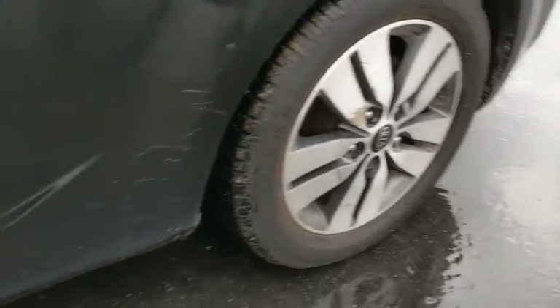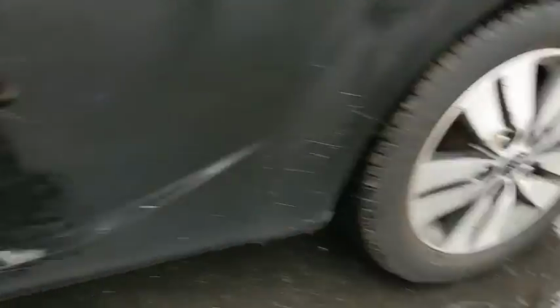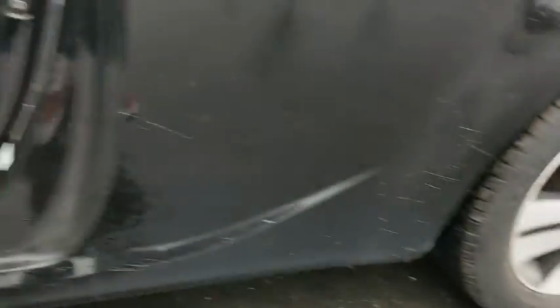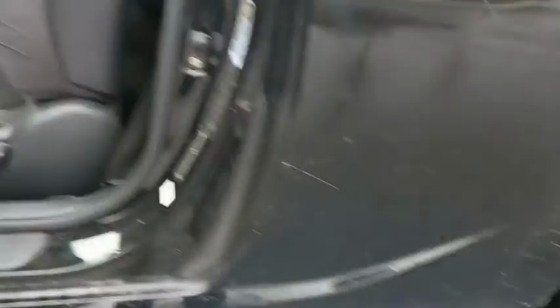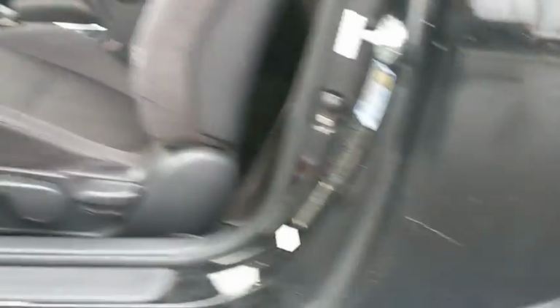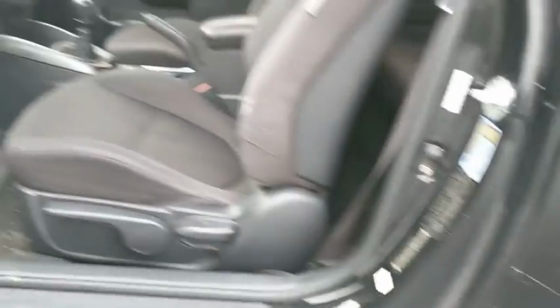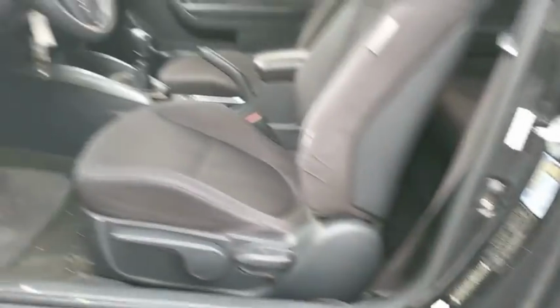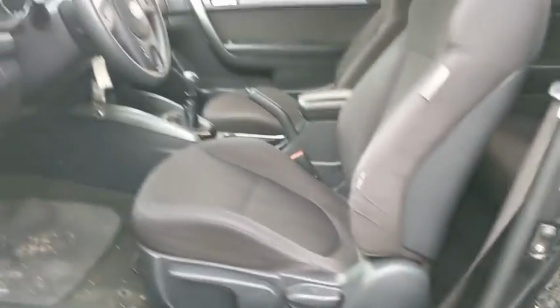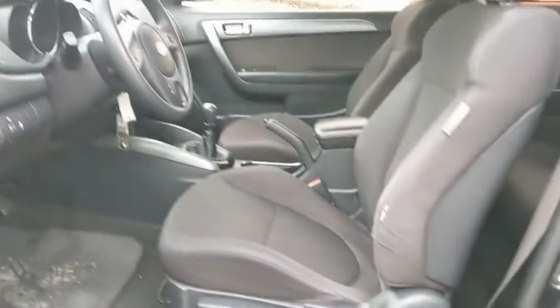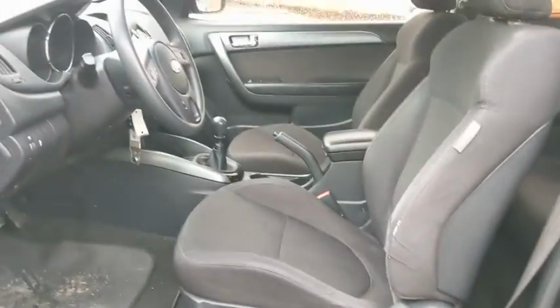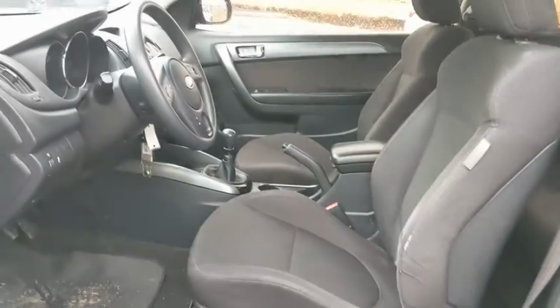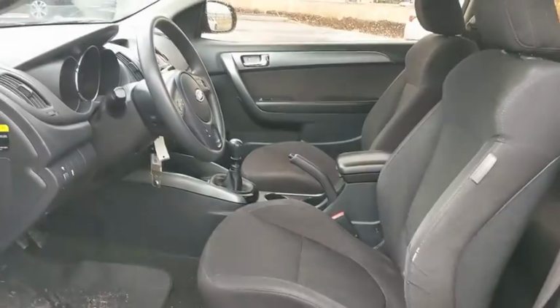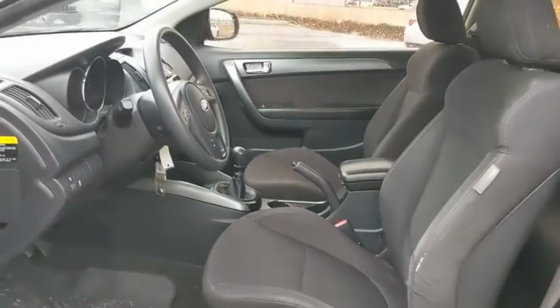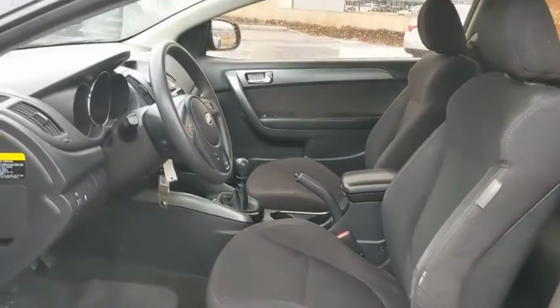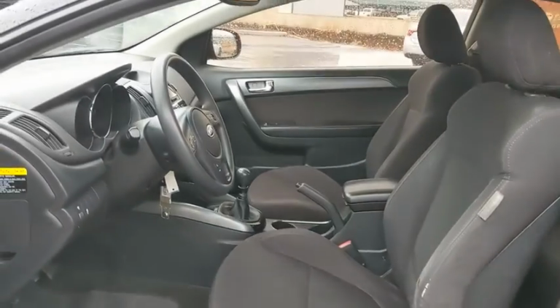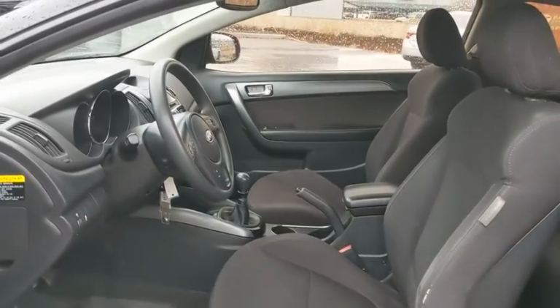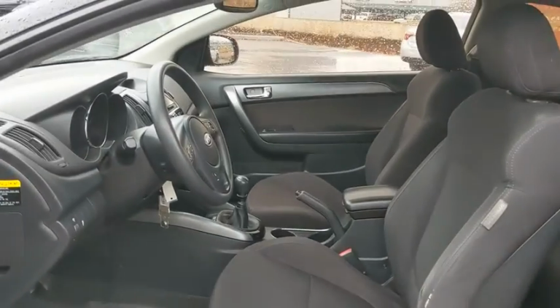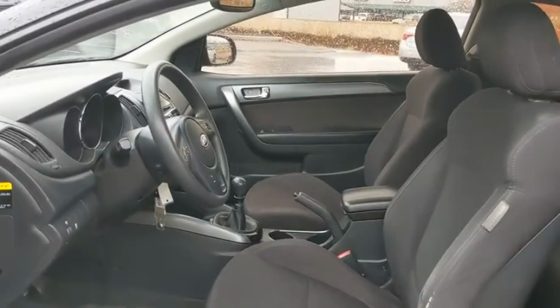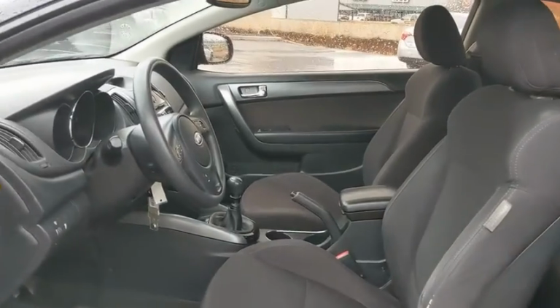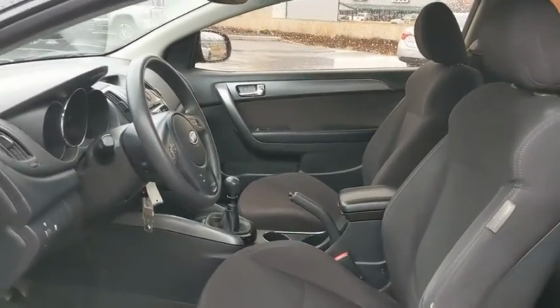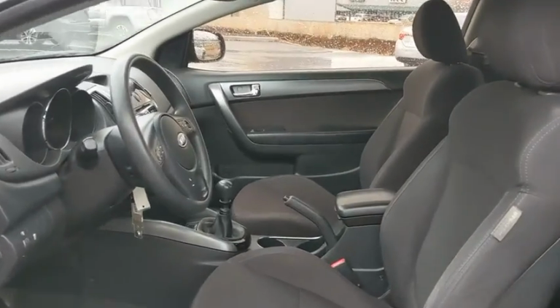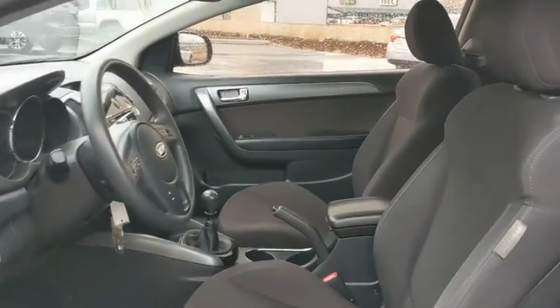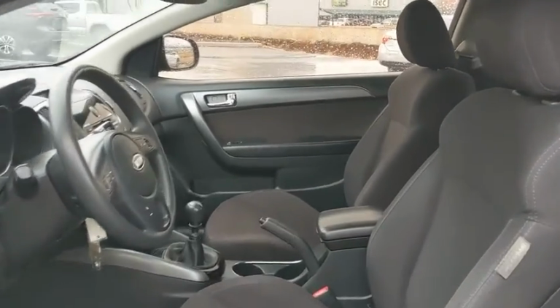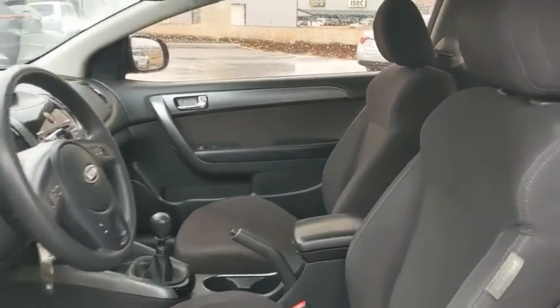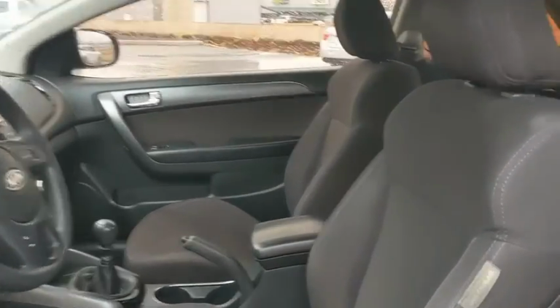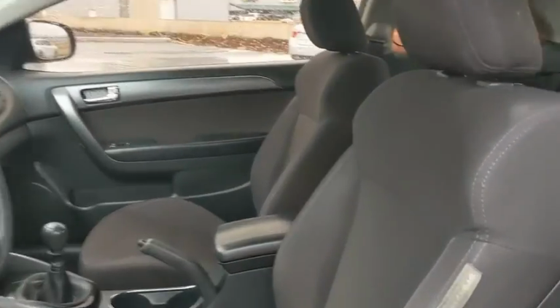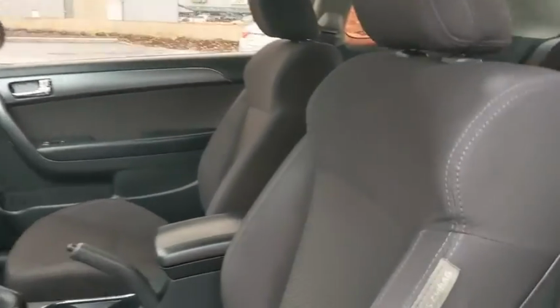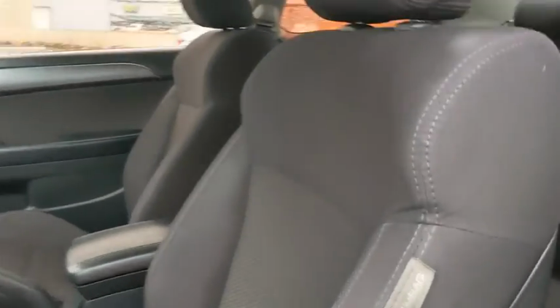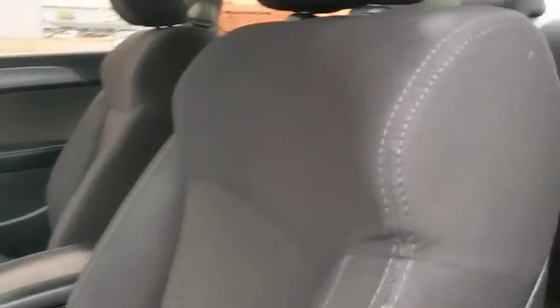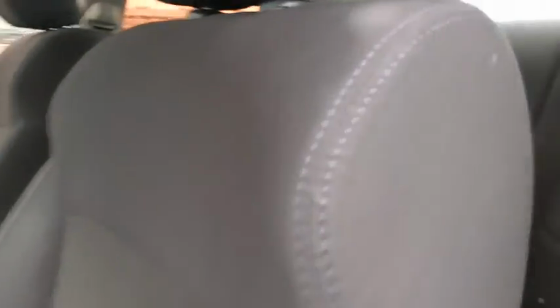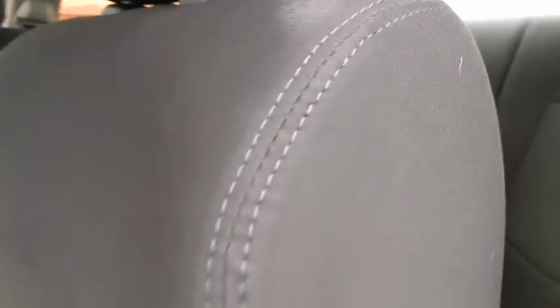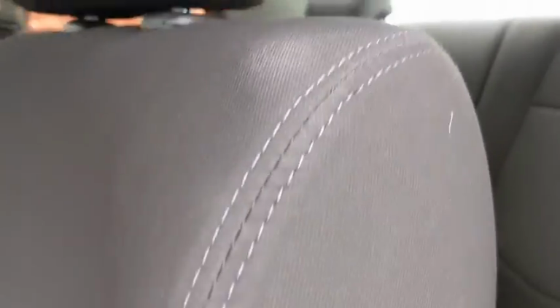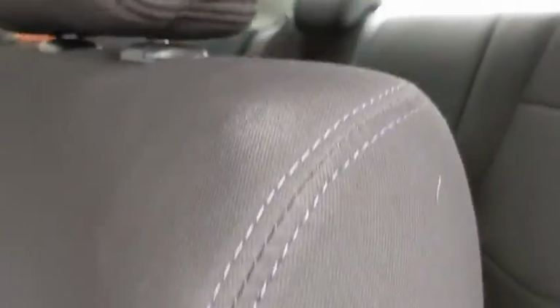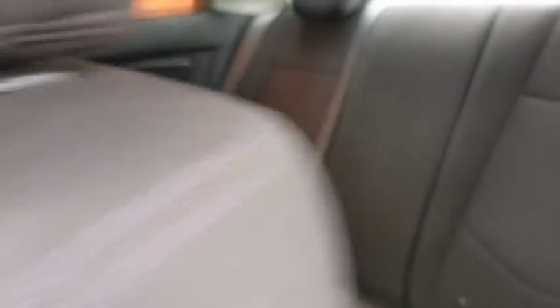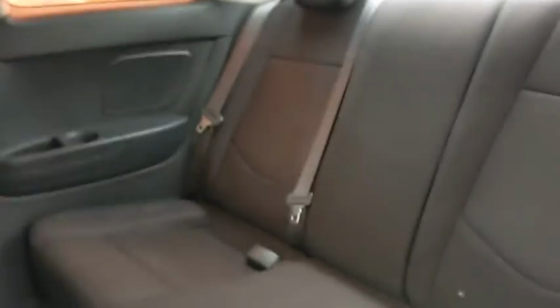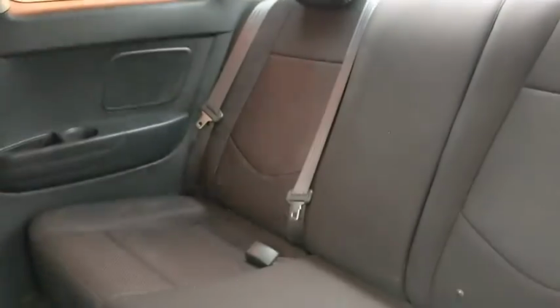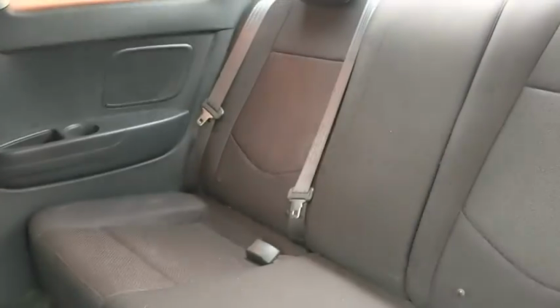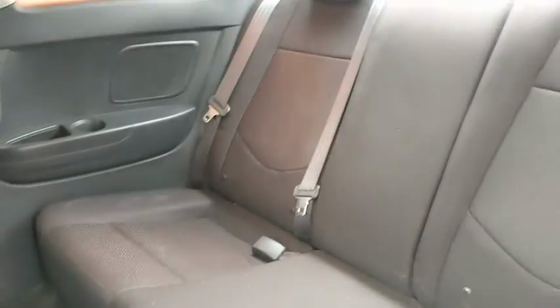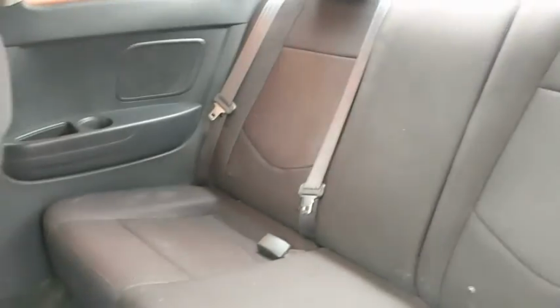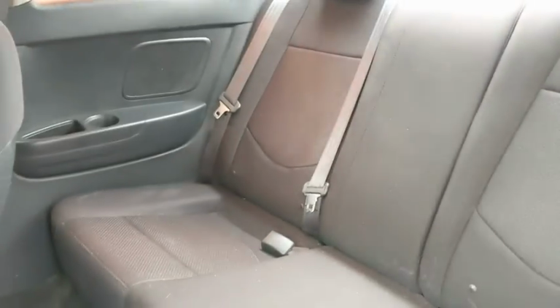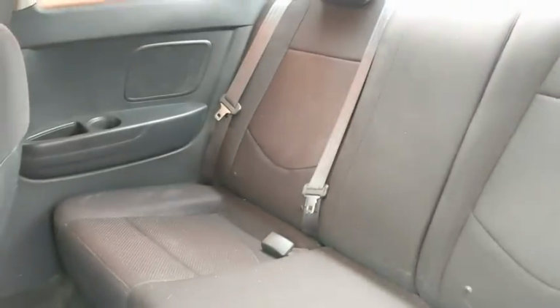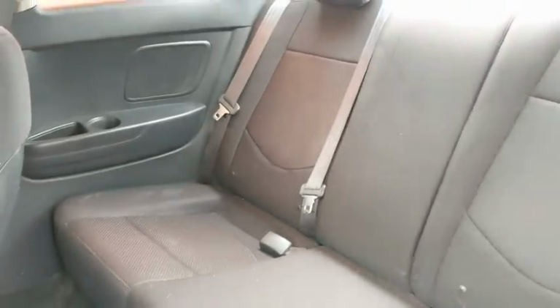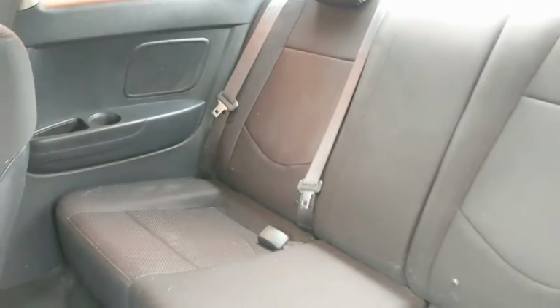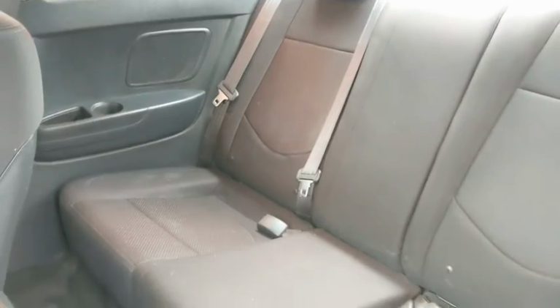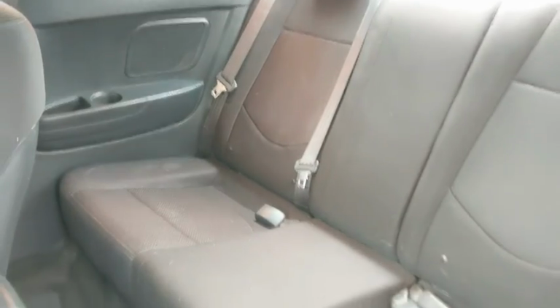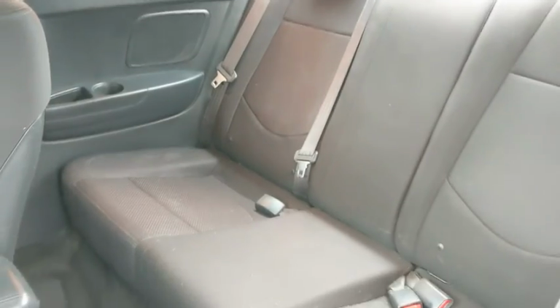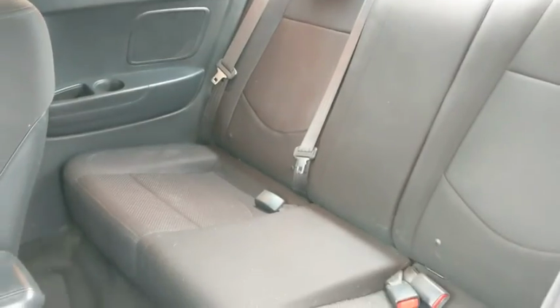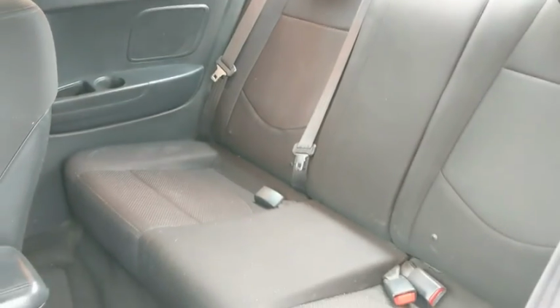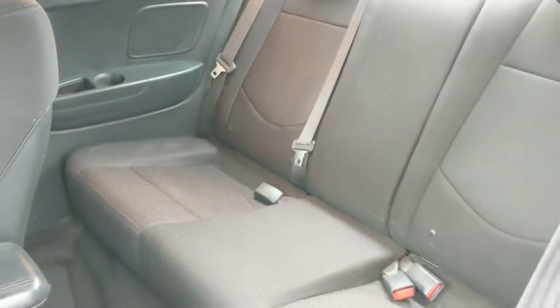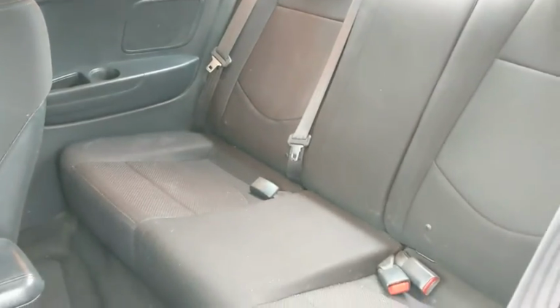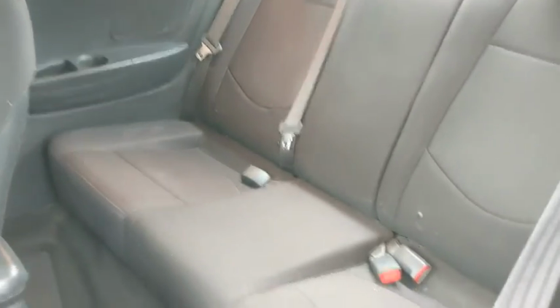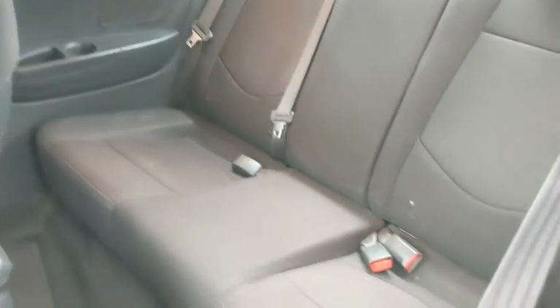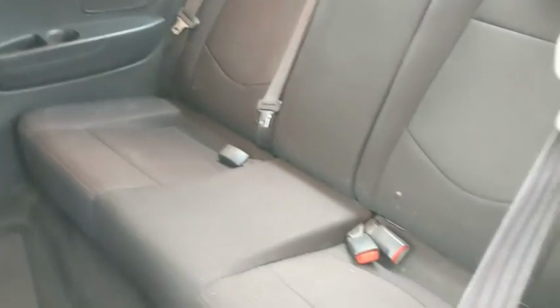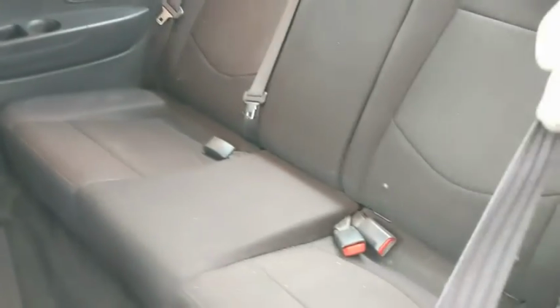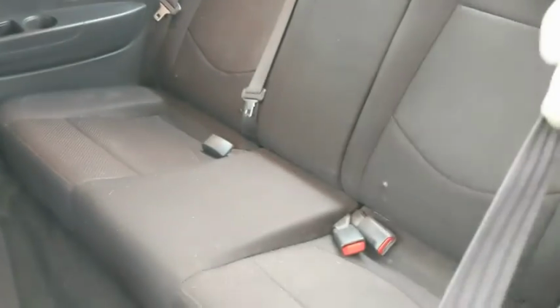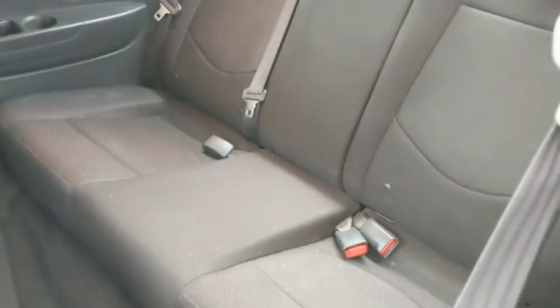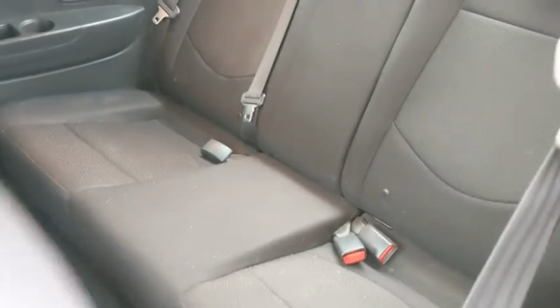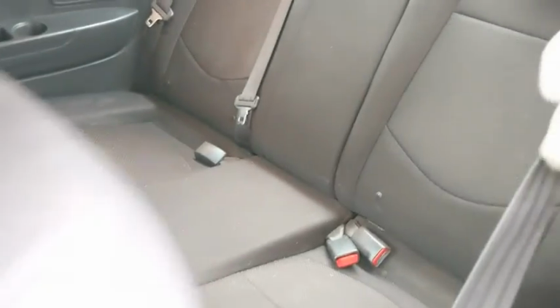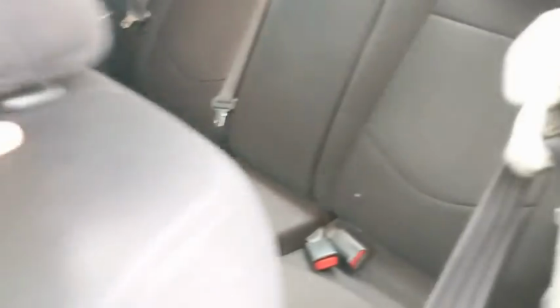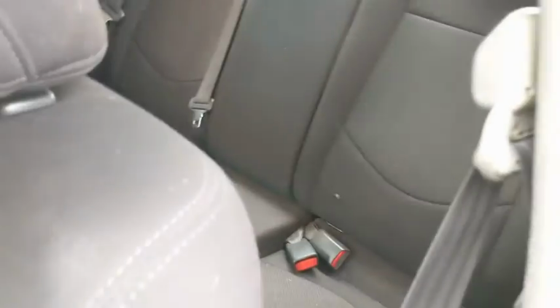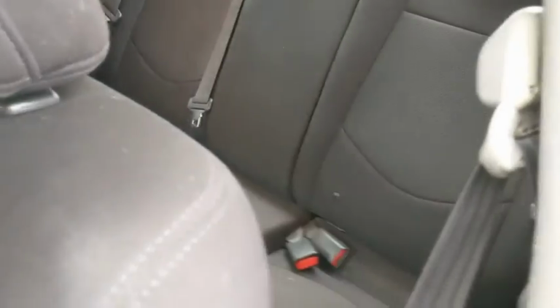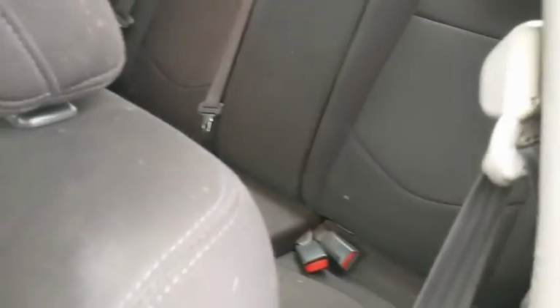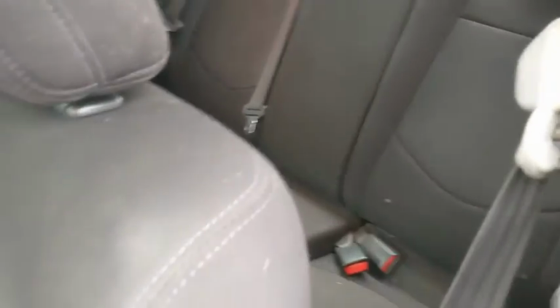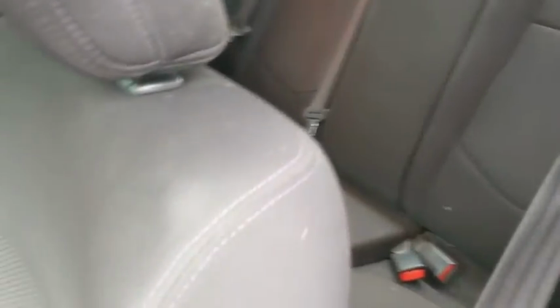Brake assist, remote keyless entry, panic alarm, overhead console, tachometer, cloth seat trim, driver vanity mirror.